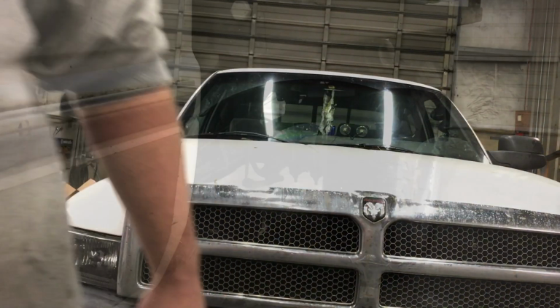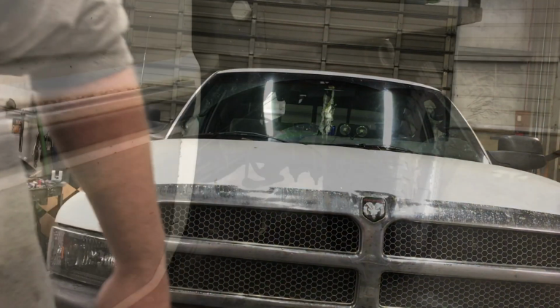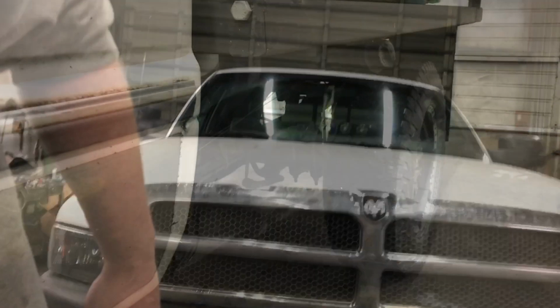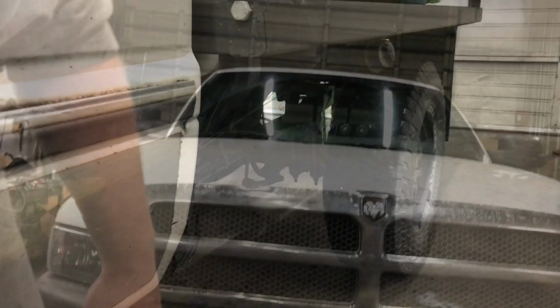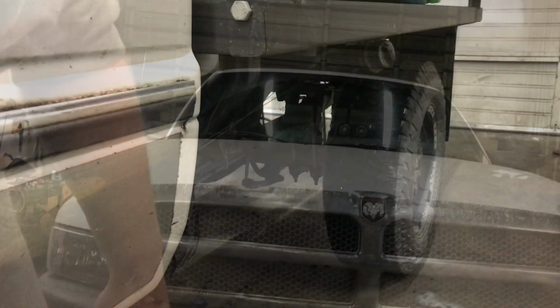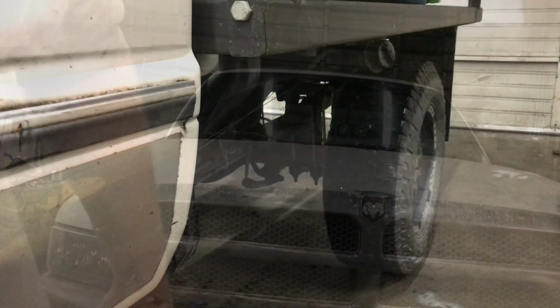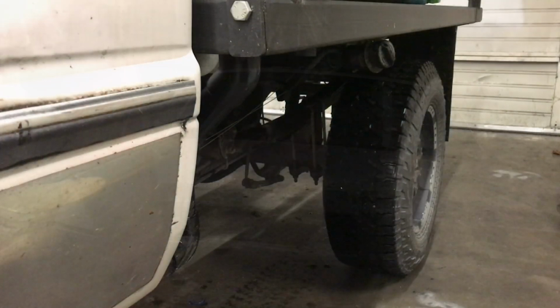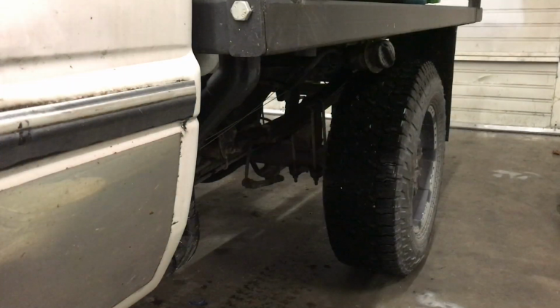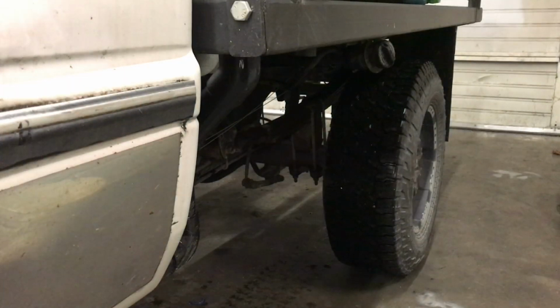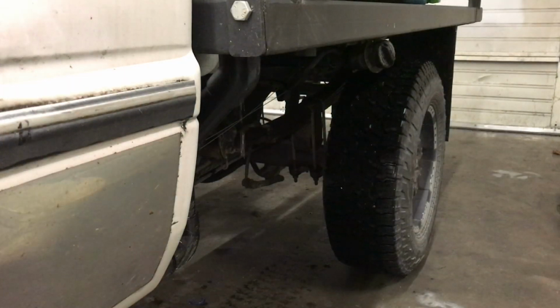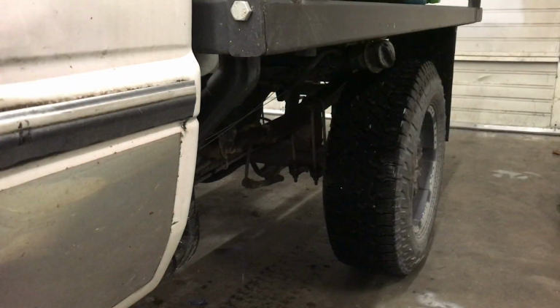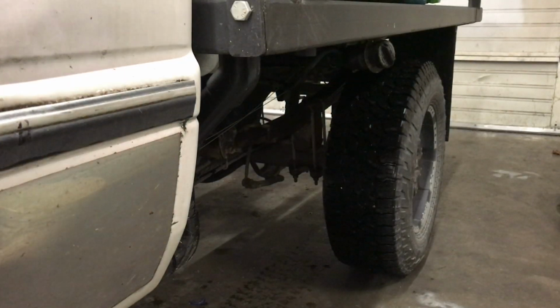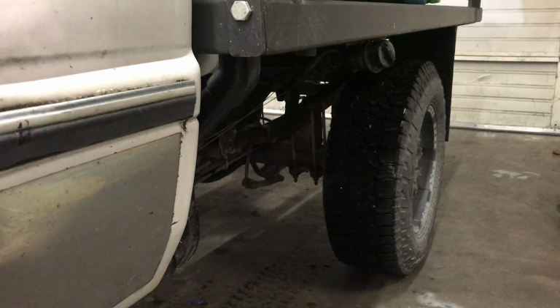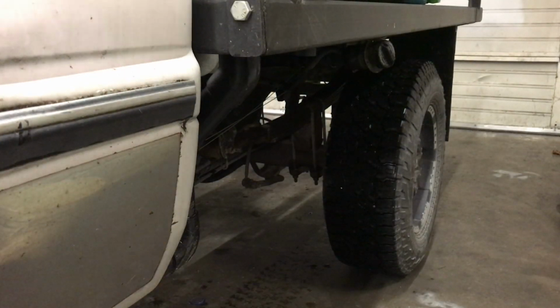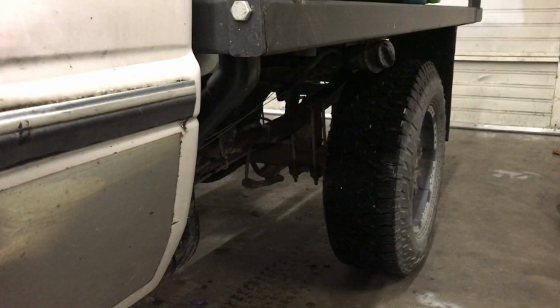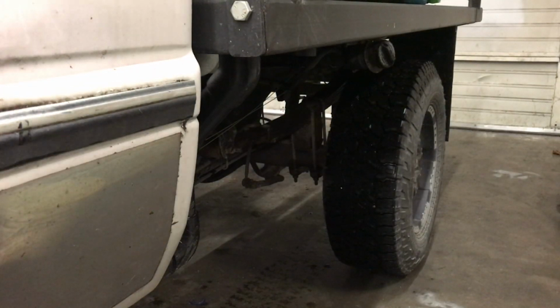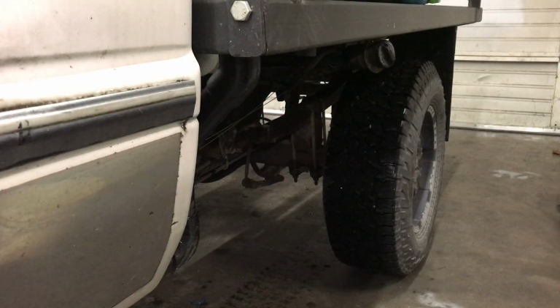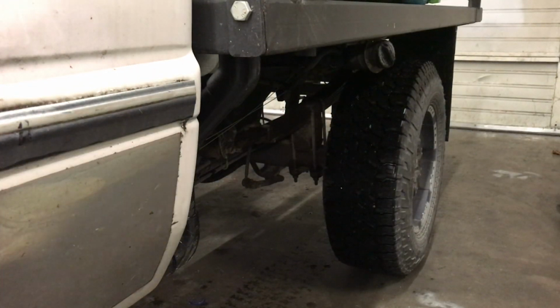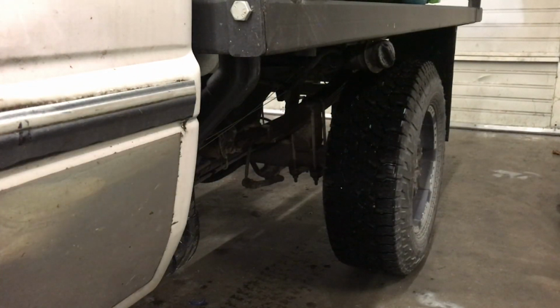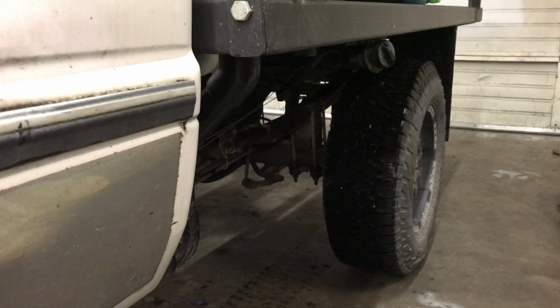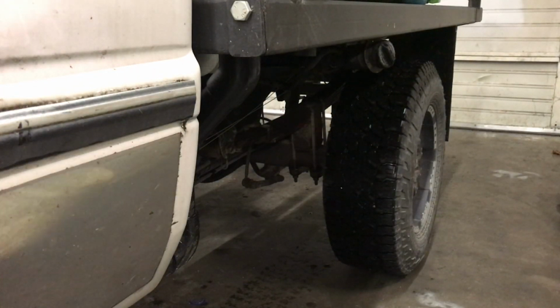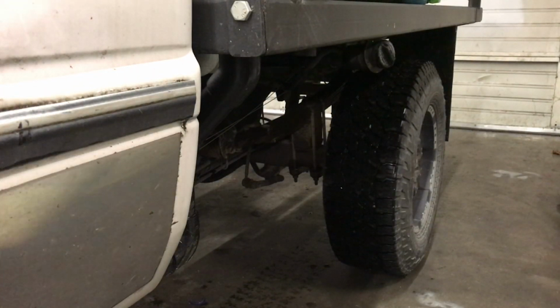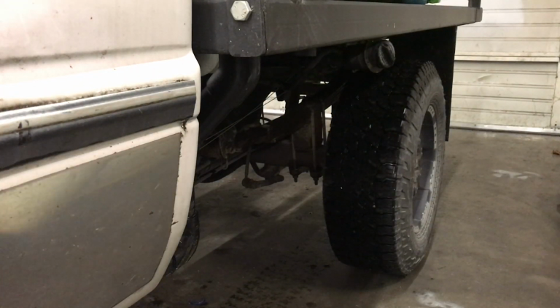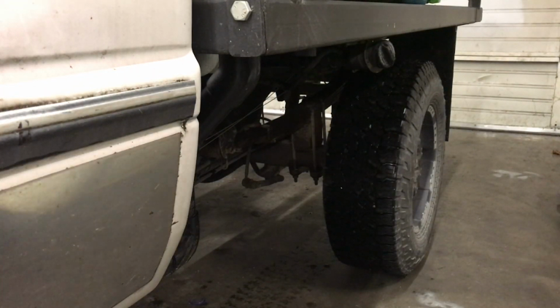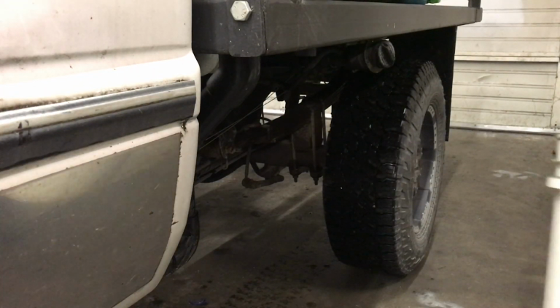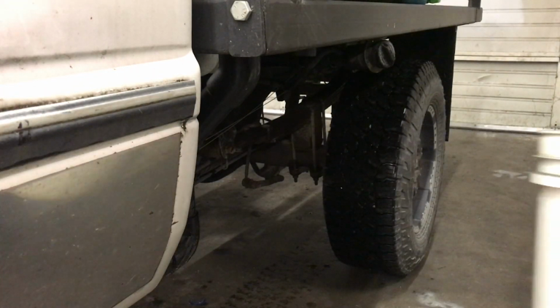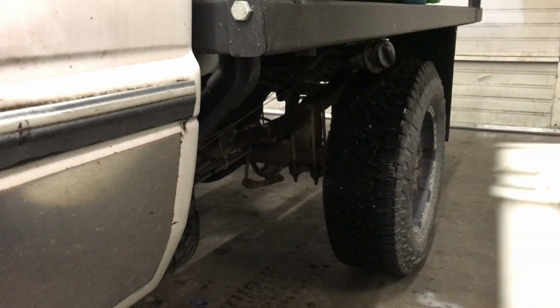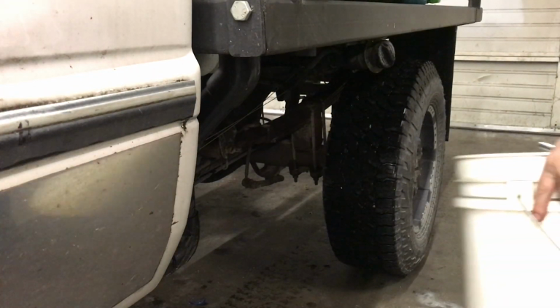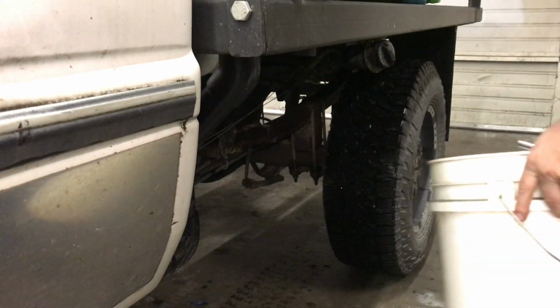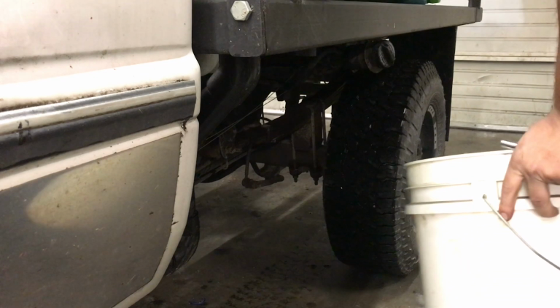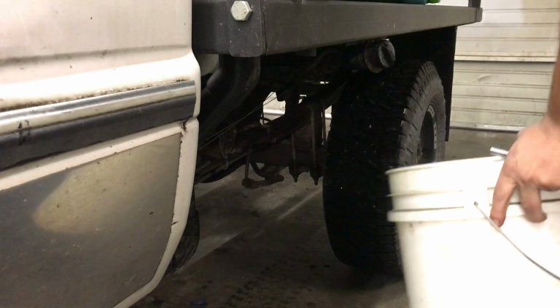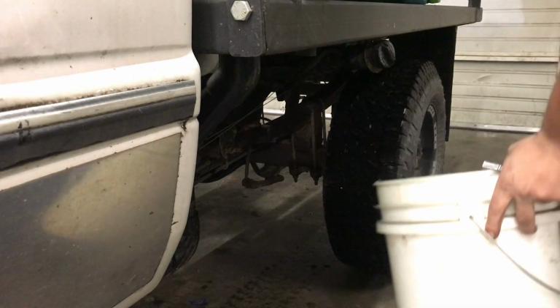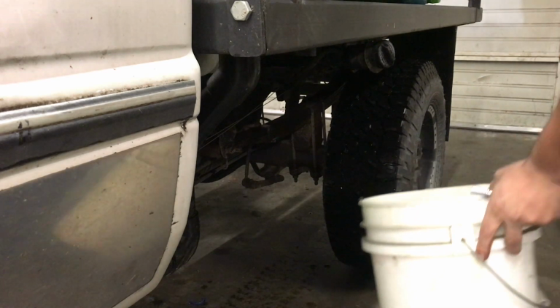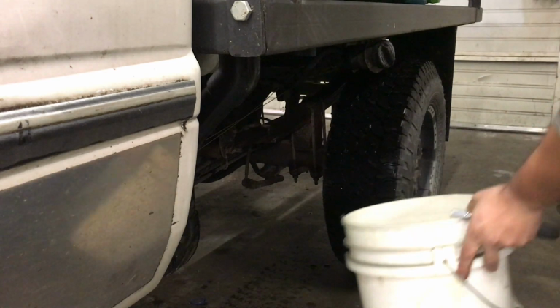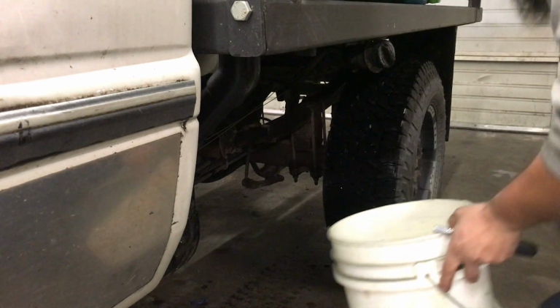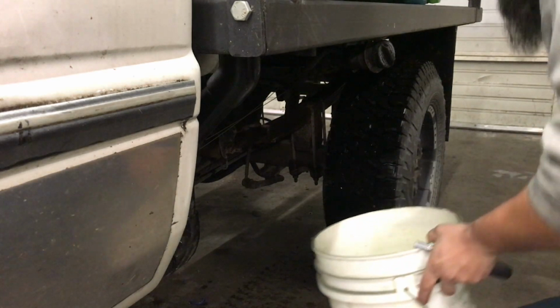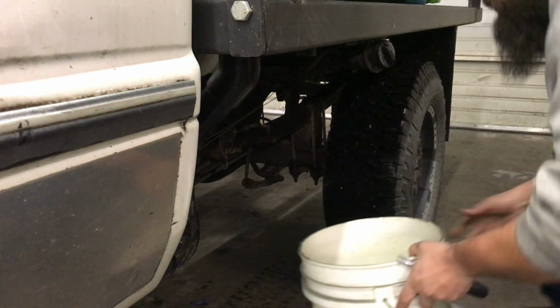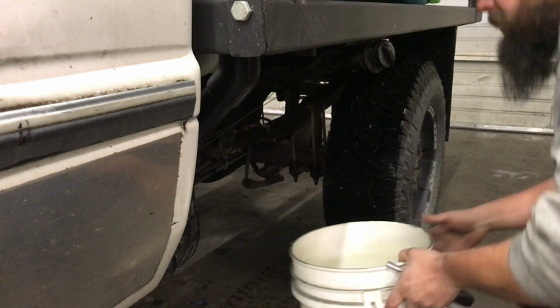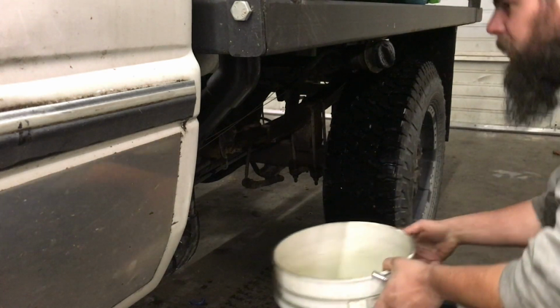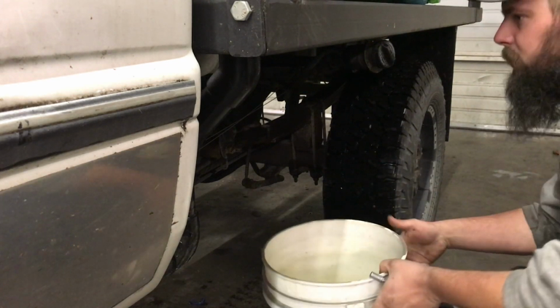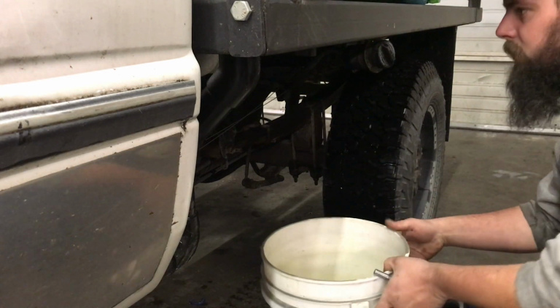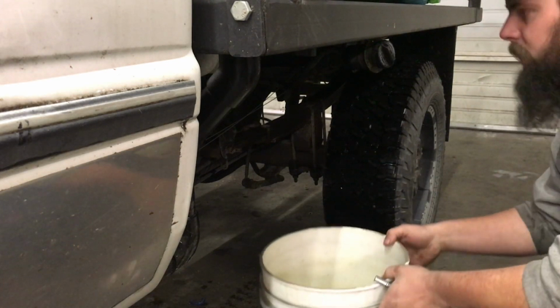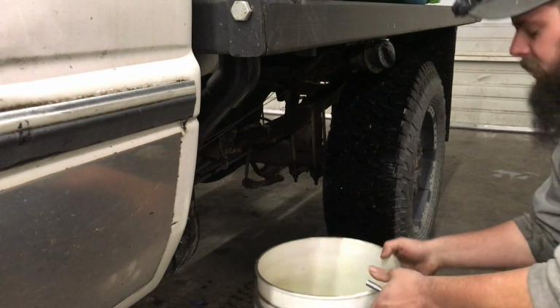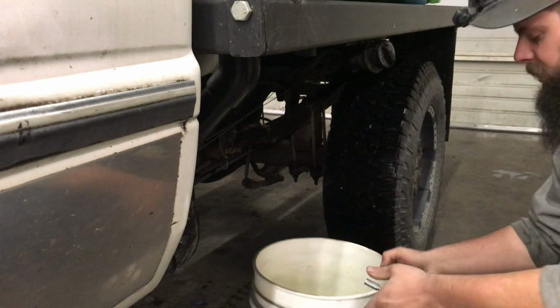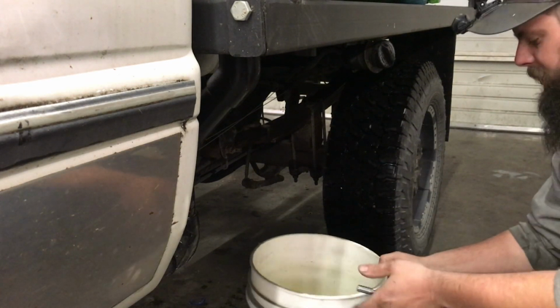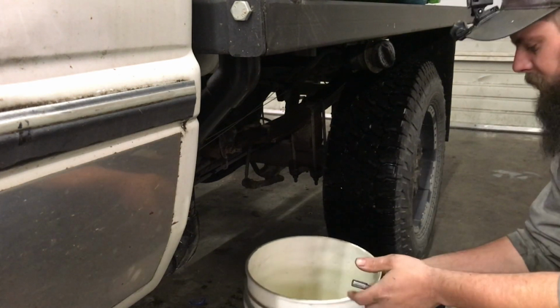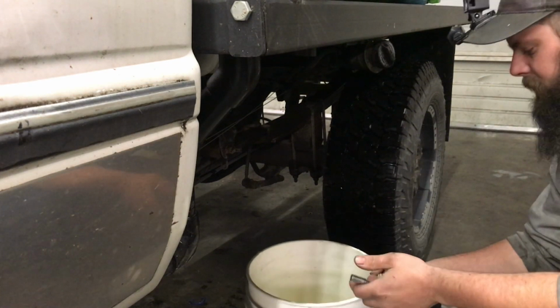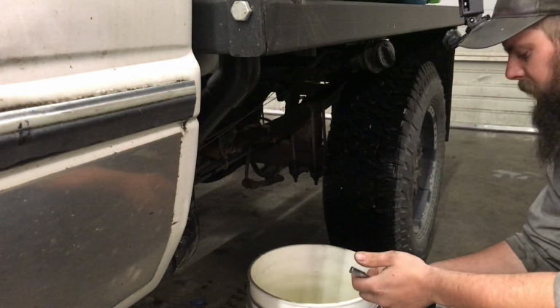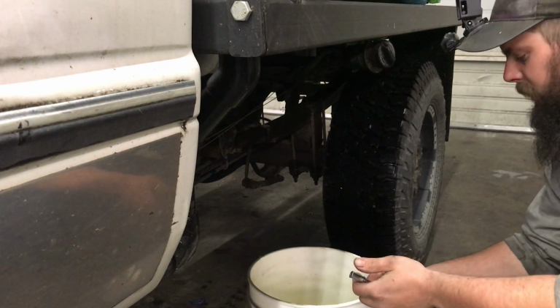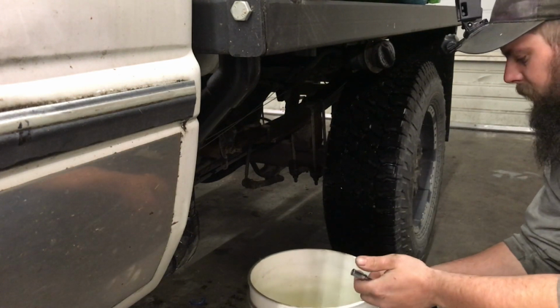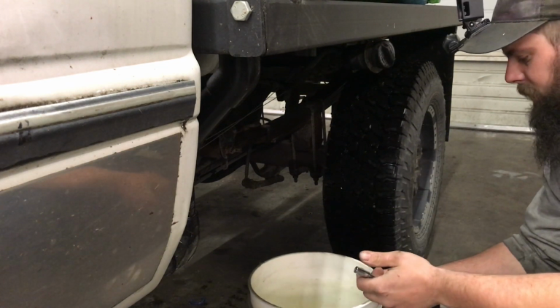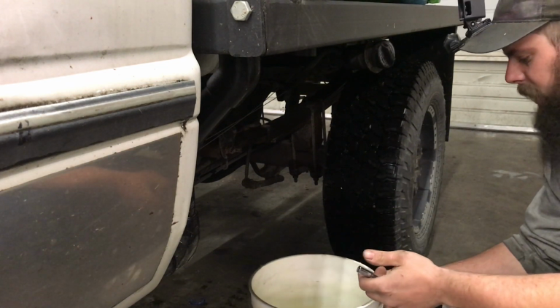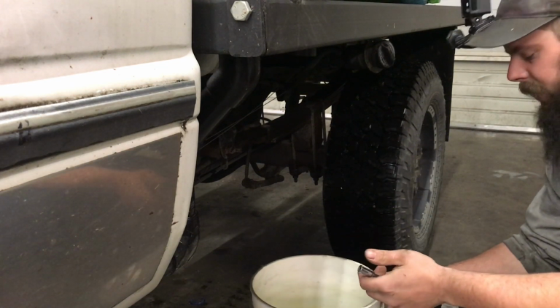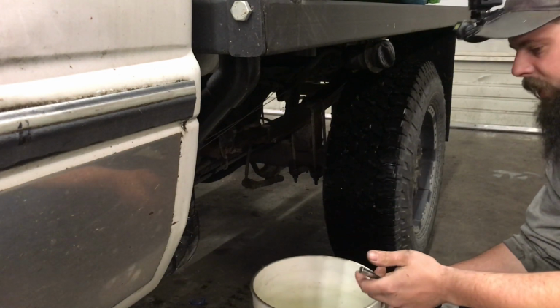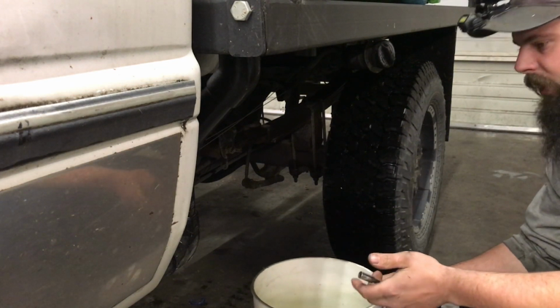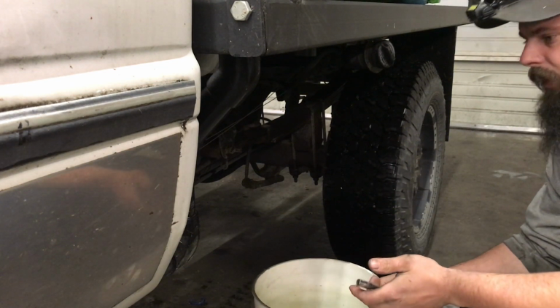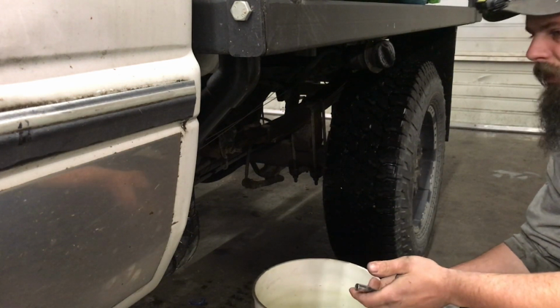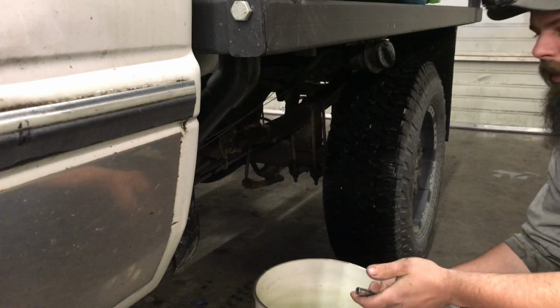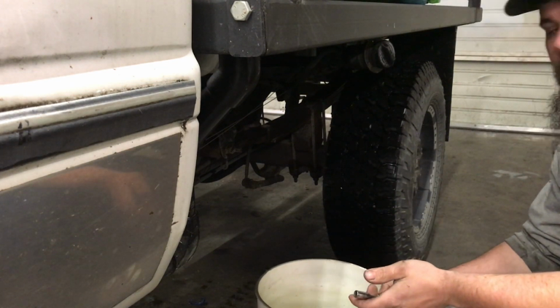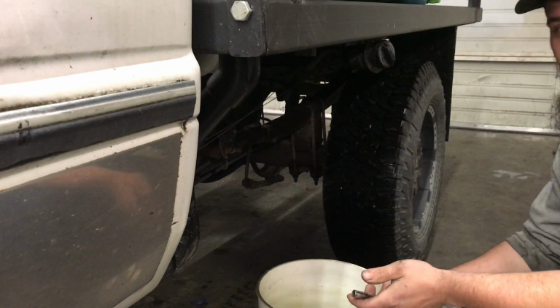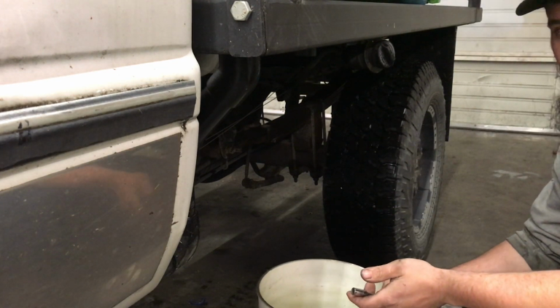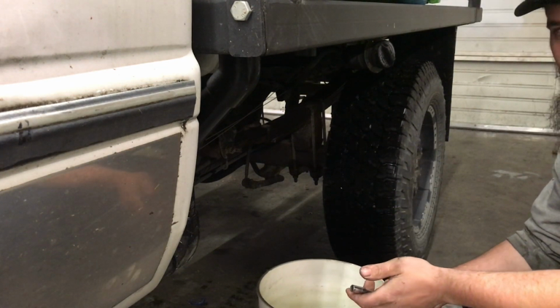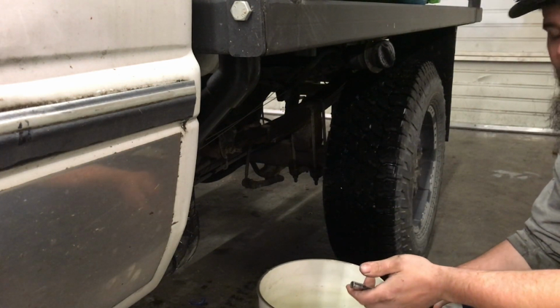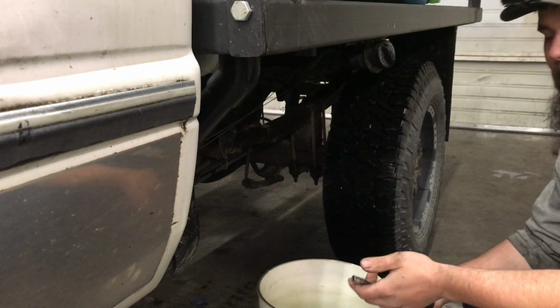Just like any long-term project, you always got to work the bugs out. This is technically the third test drive.